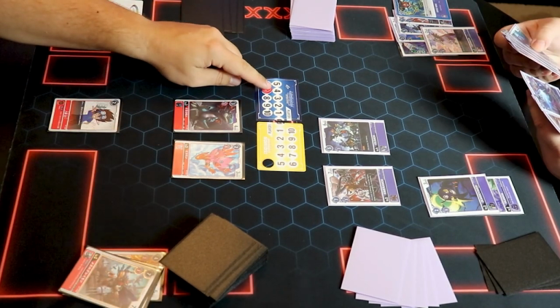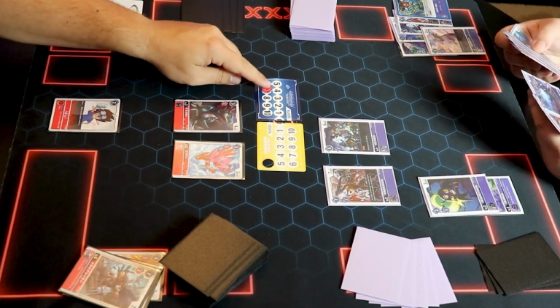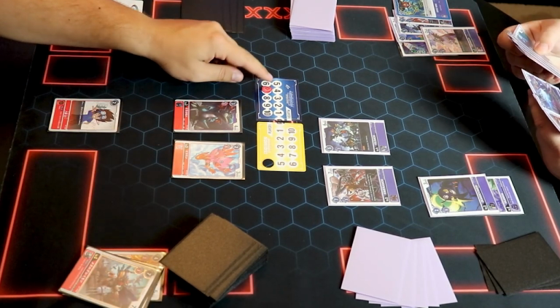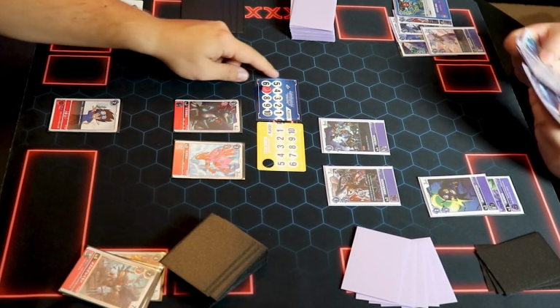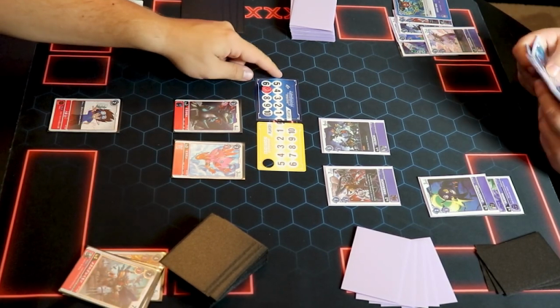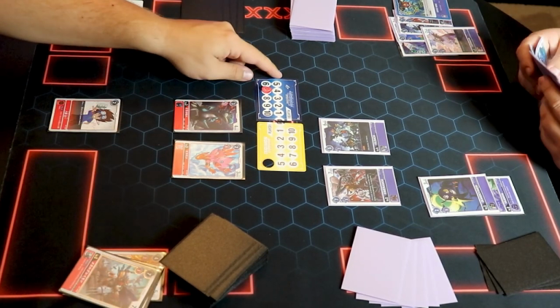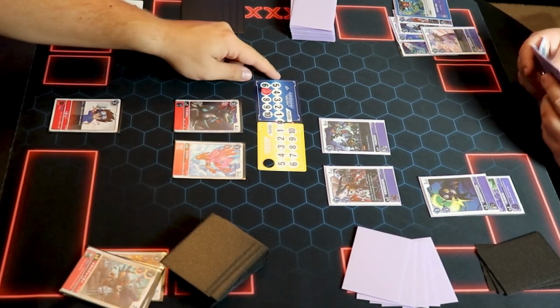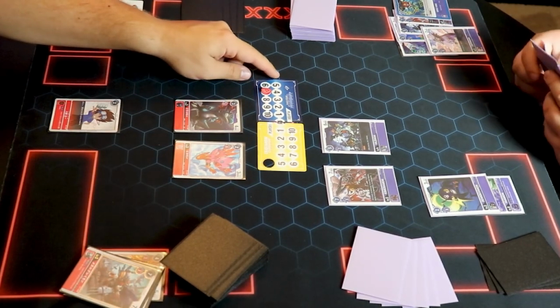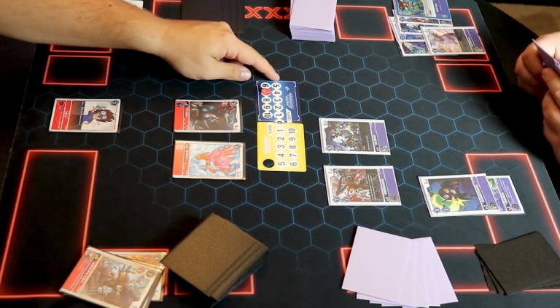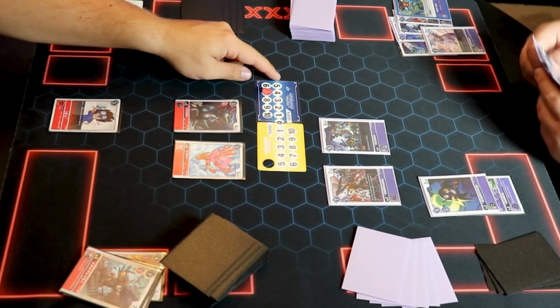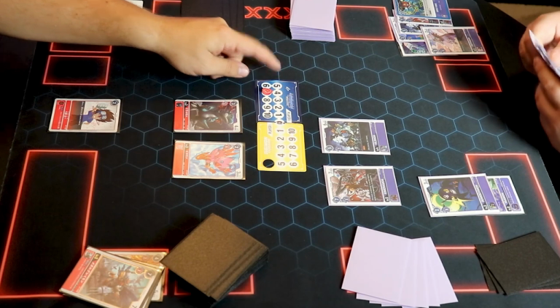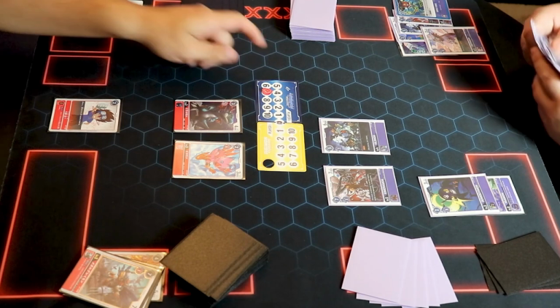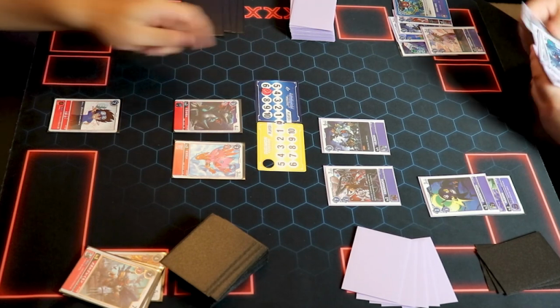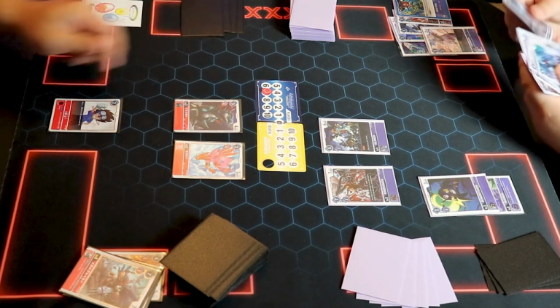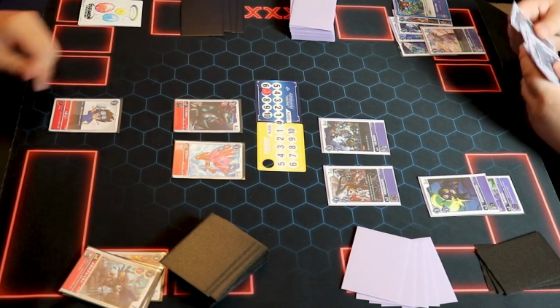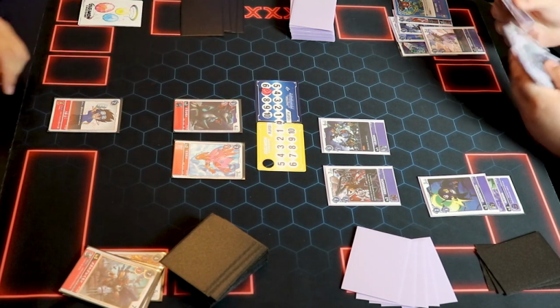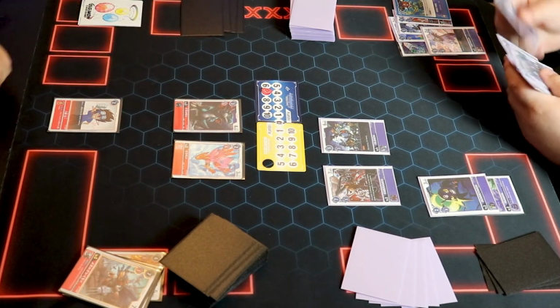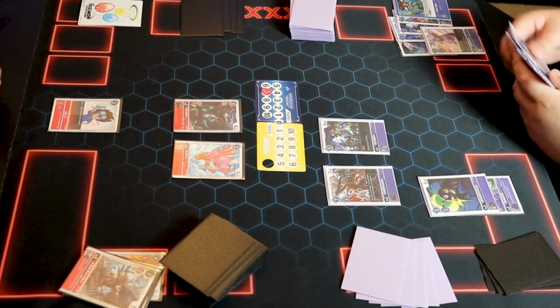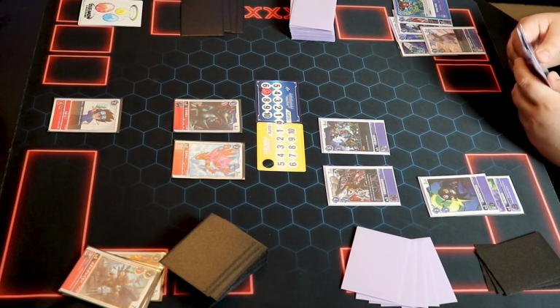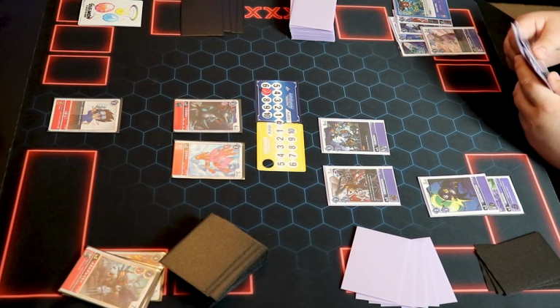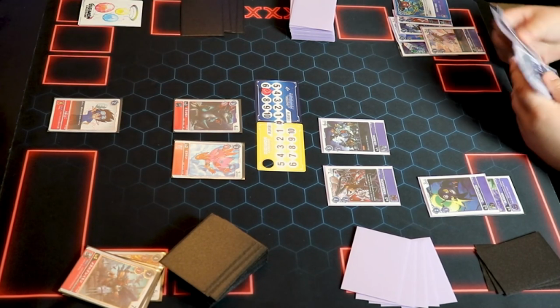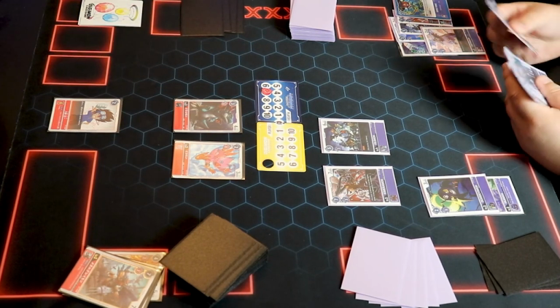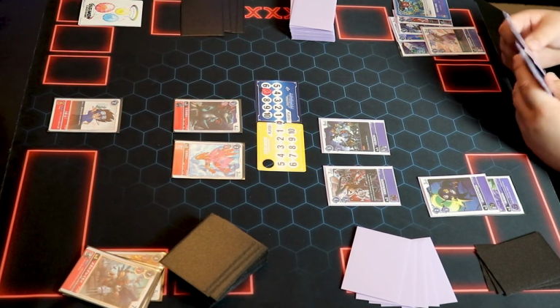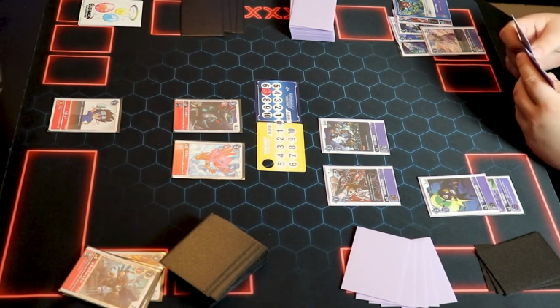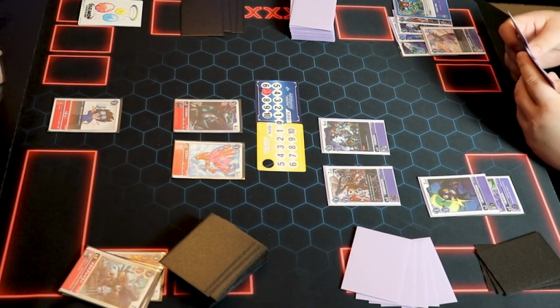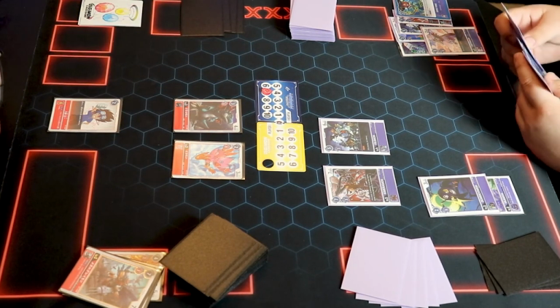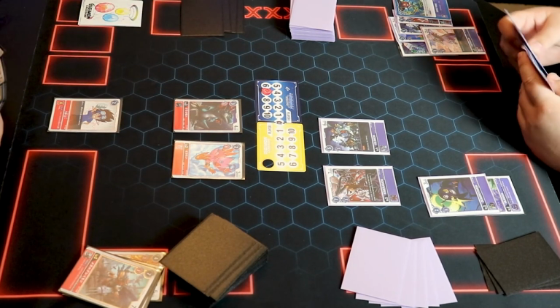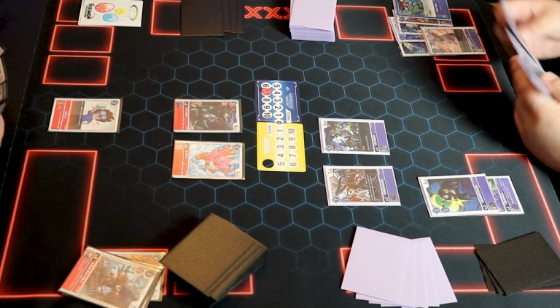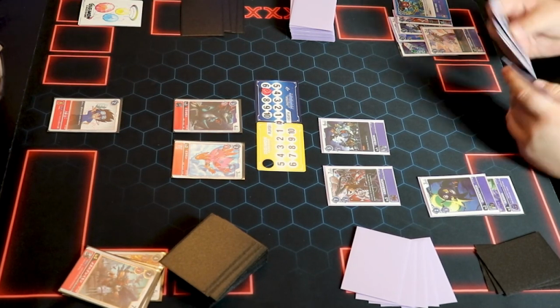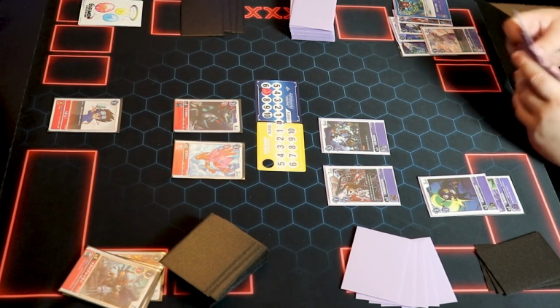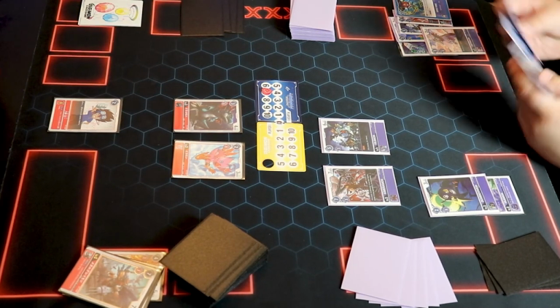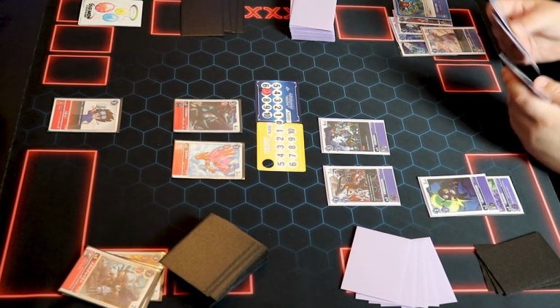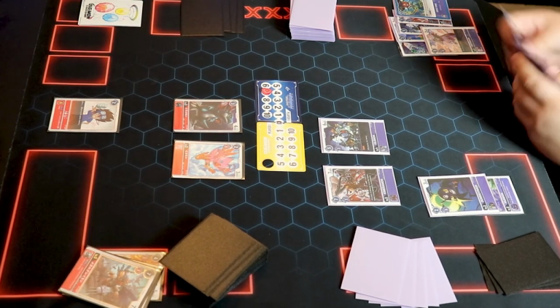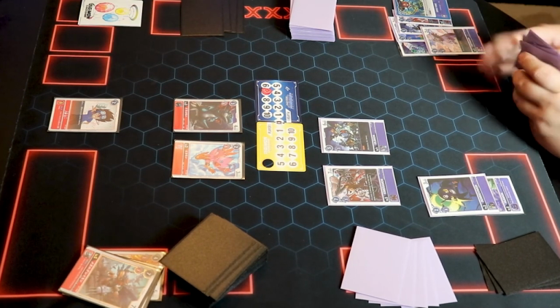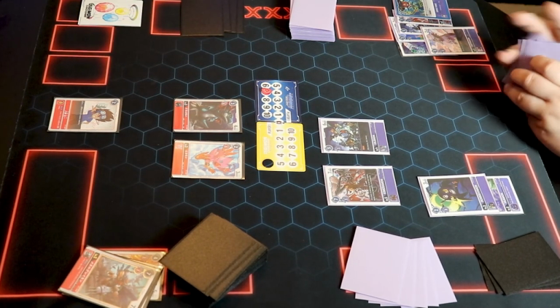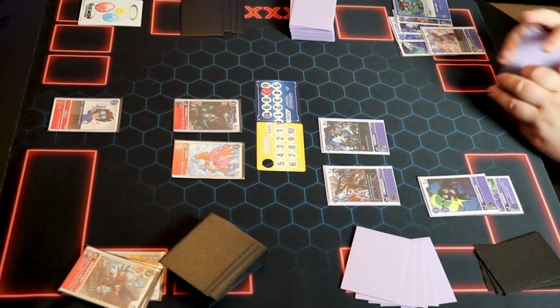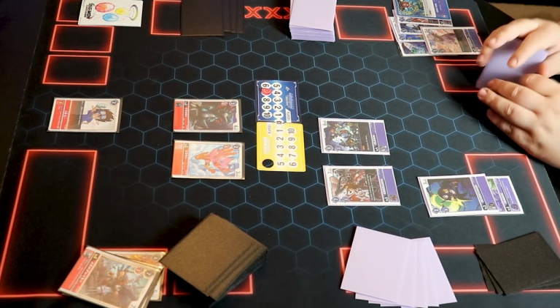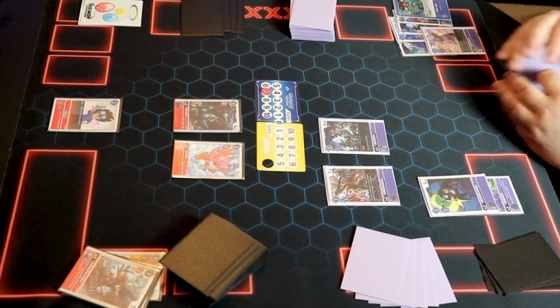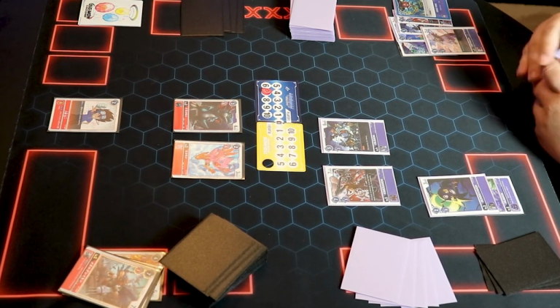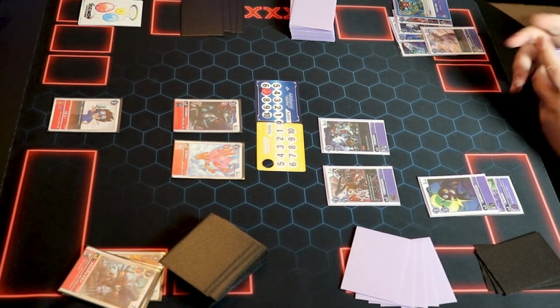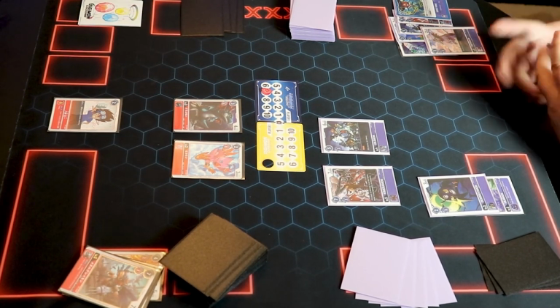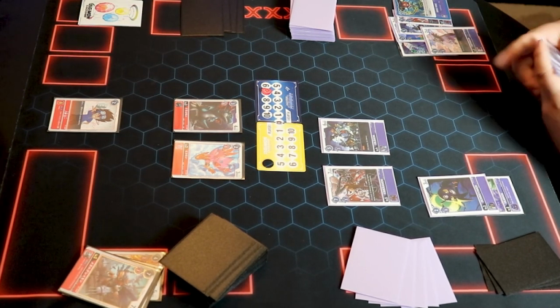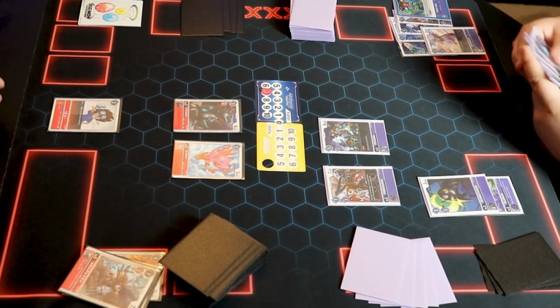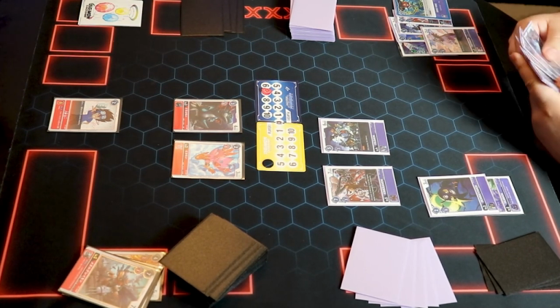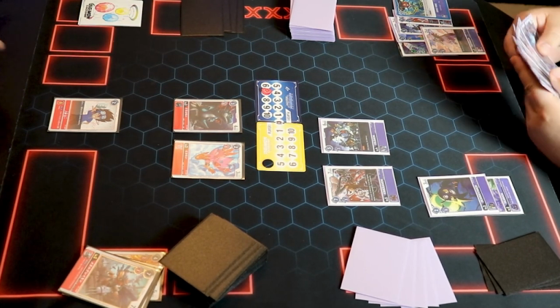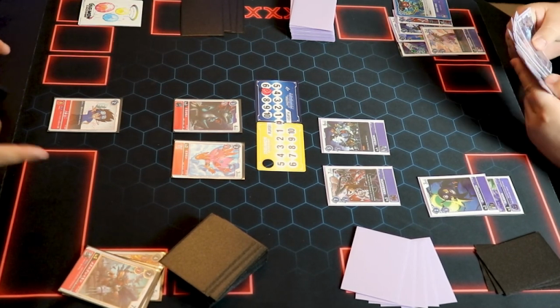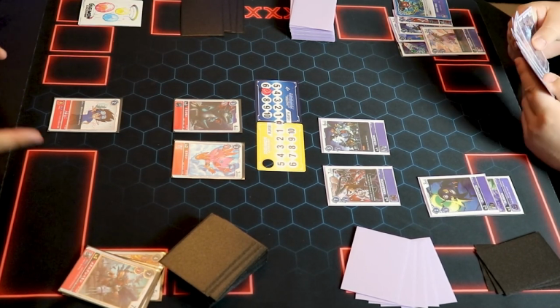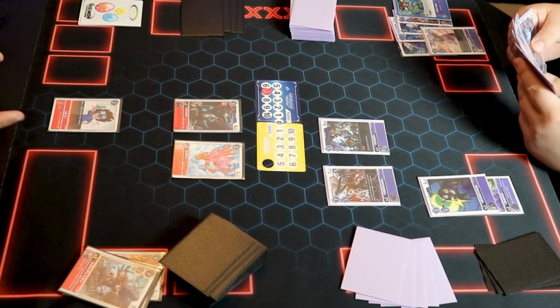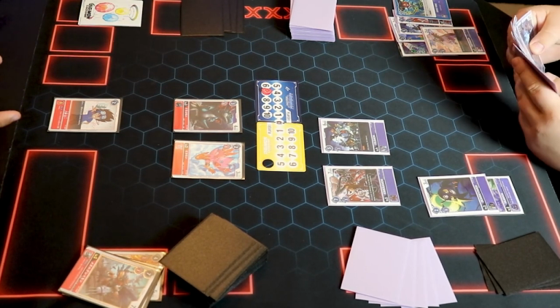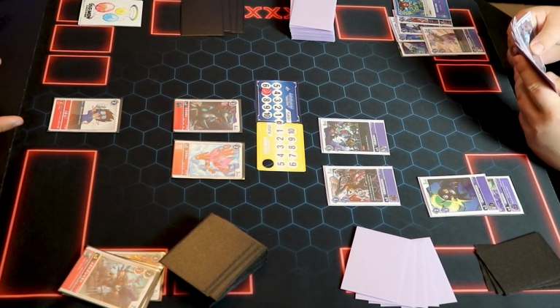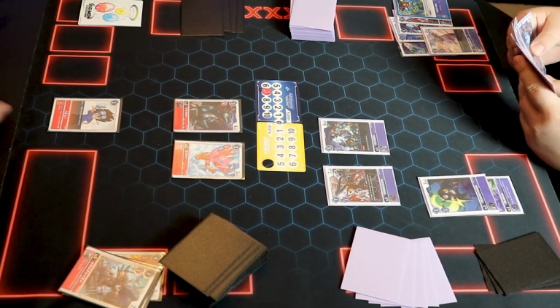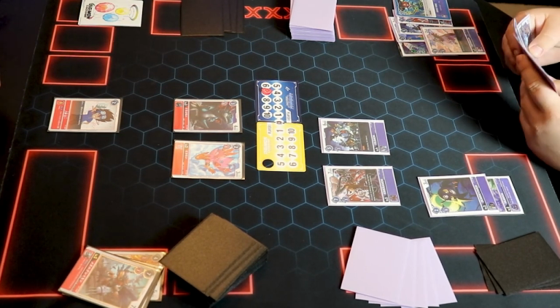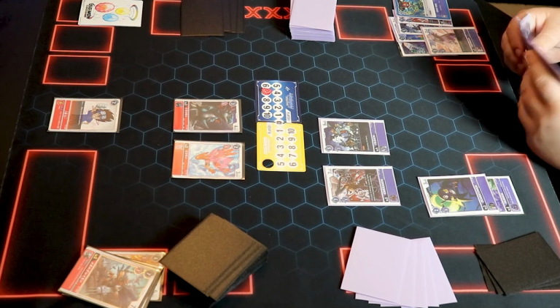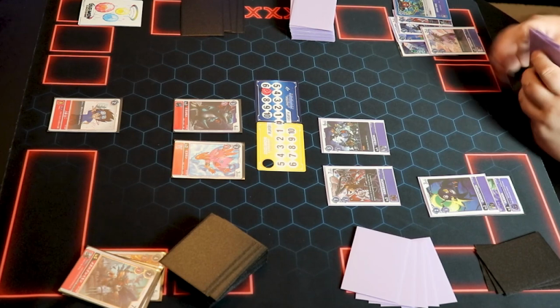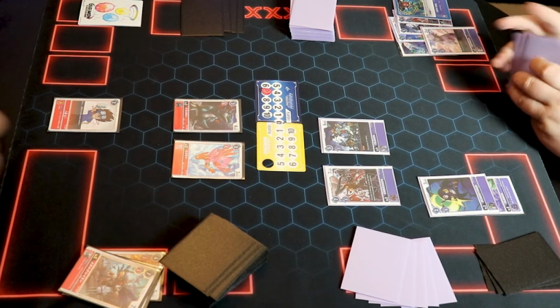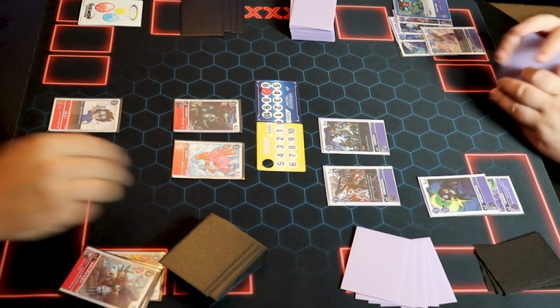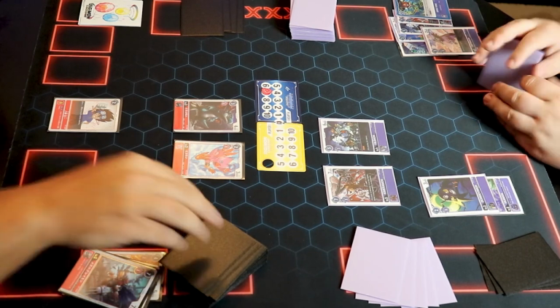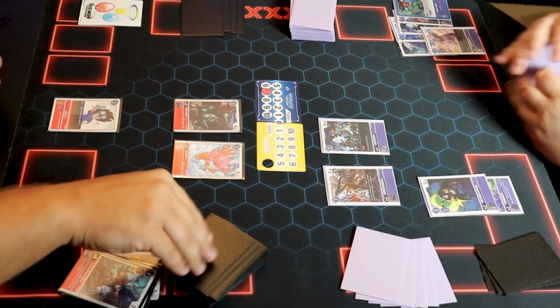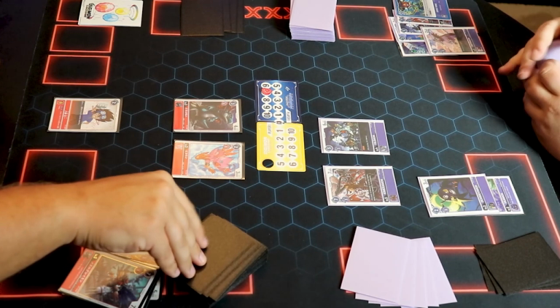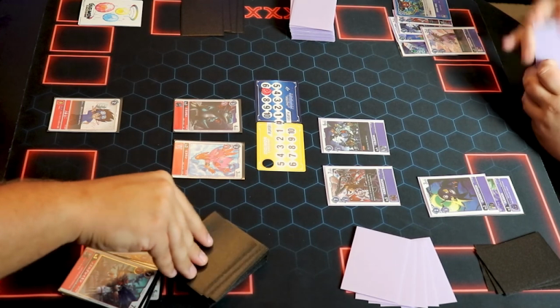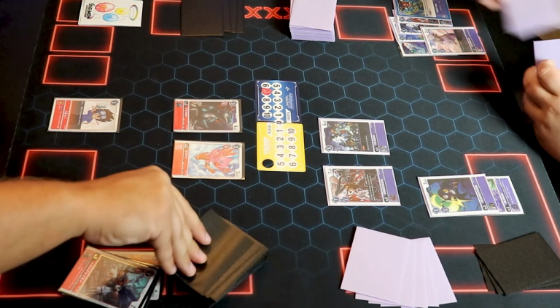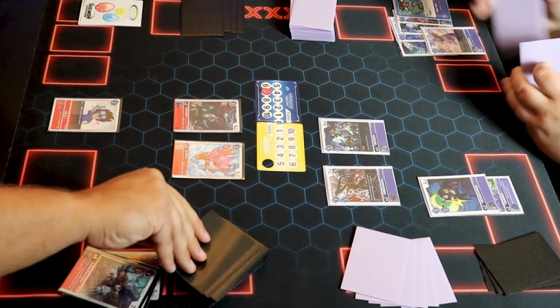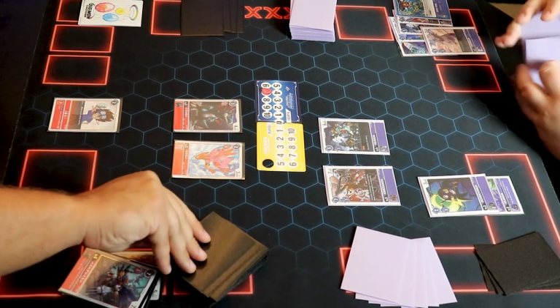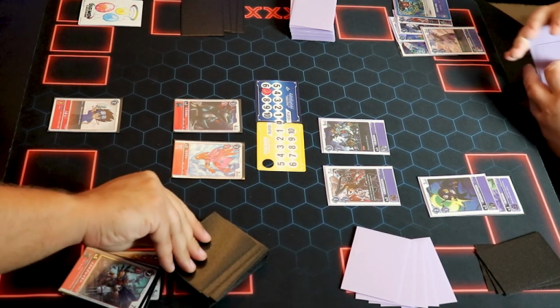Cards are up on the screen so you can see the effects. There's a combo there — my Tapirmon says when destroyed draw a card, so he's killing me and getting bonuses out of that. That's massive right there. He gave me a bunch of memory but he got real value out of it, folks. He just played Chimaeramon so he can't attack and it's my turn.